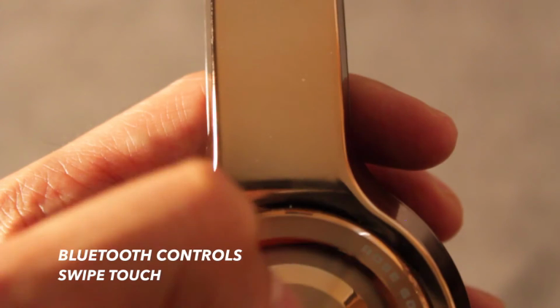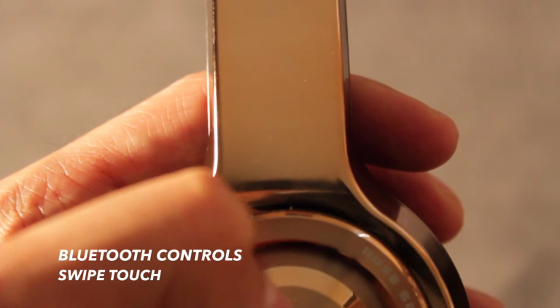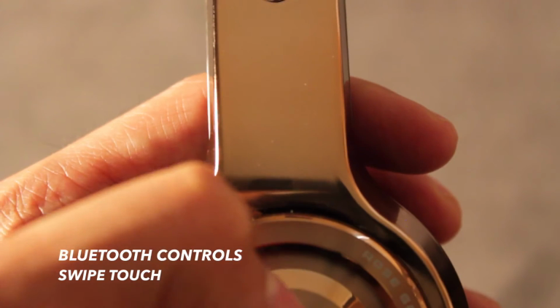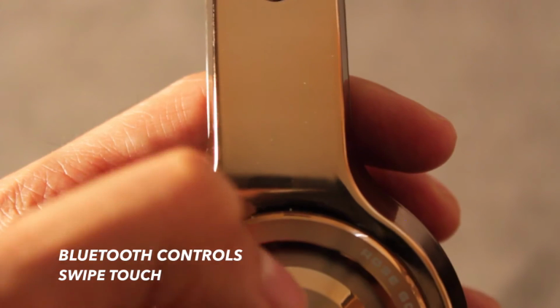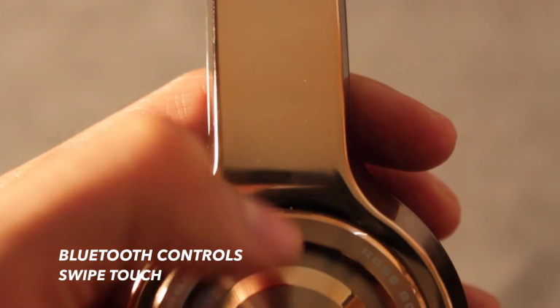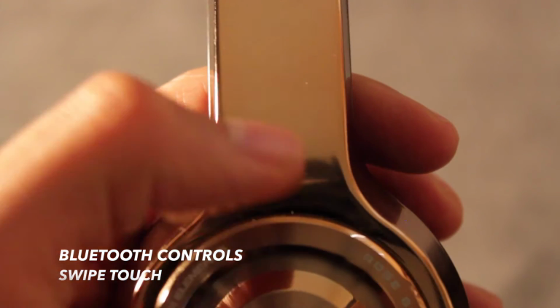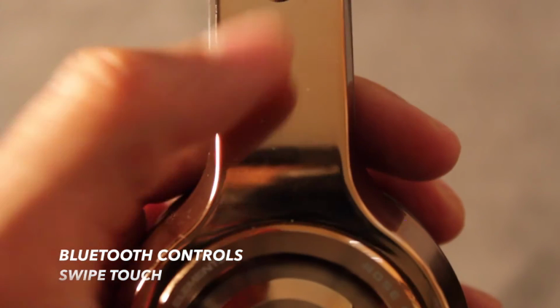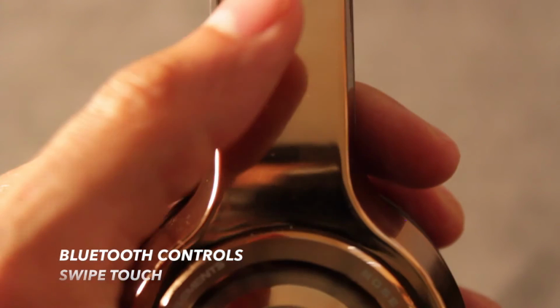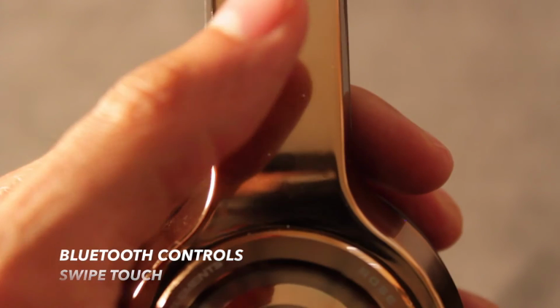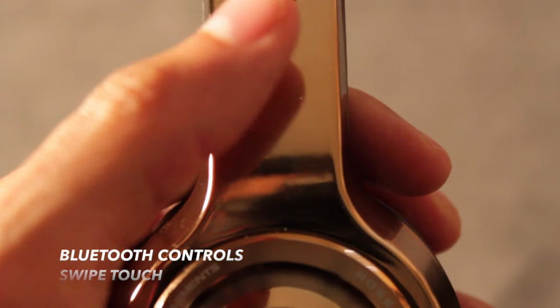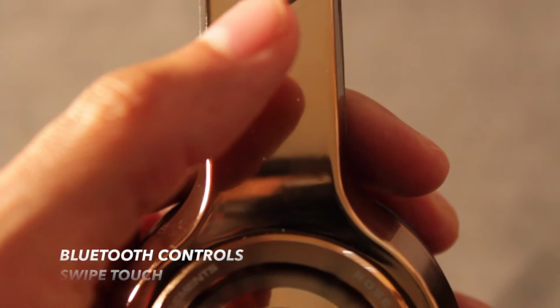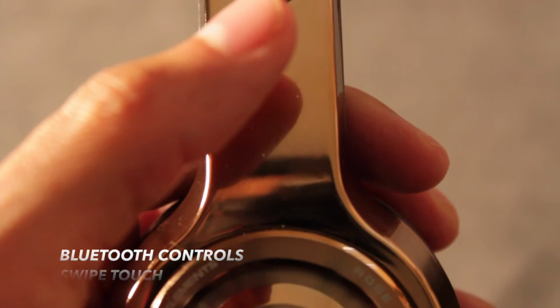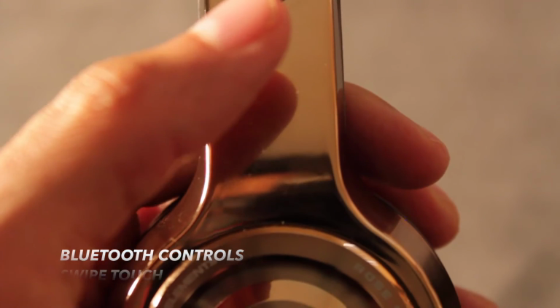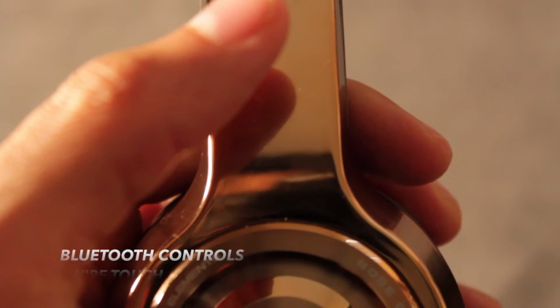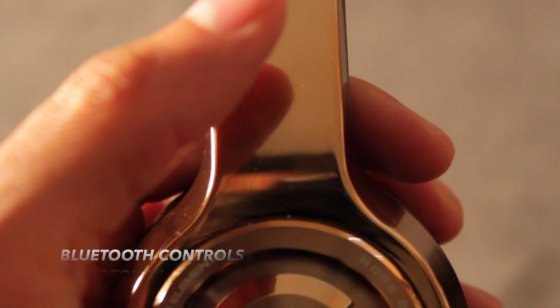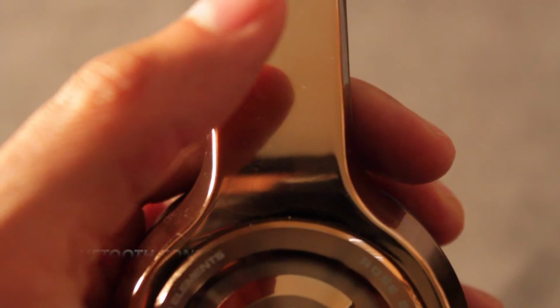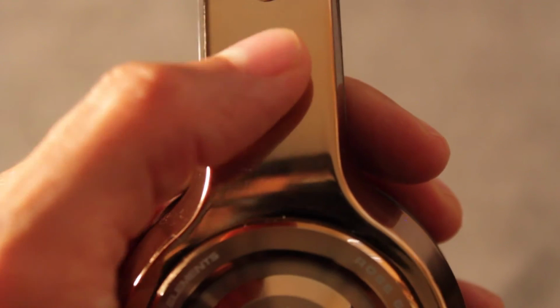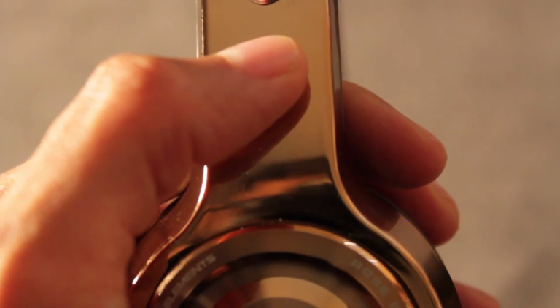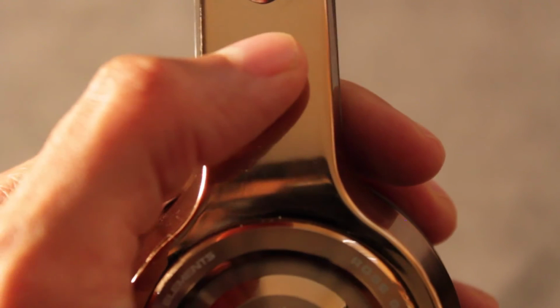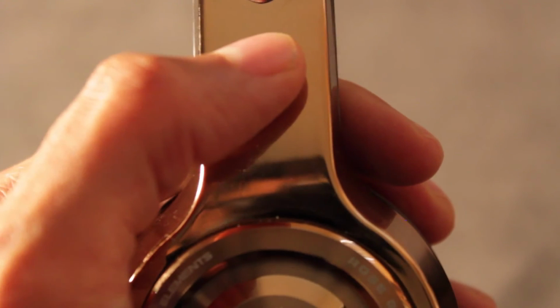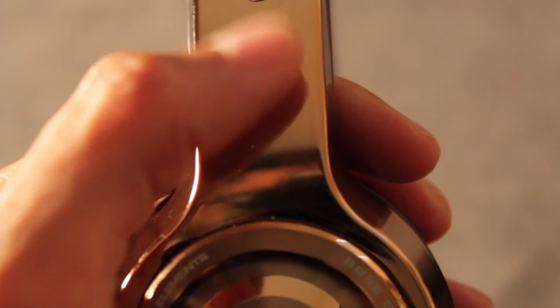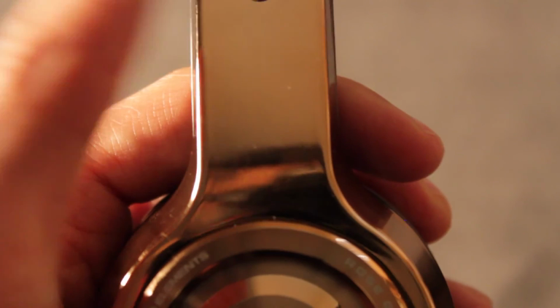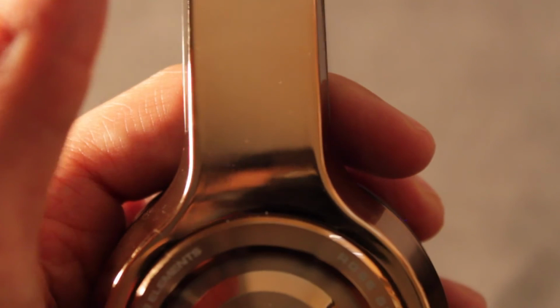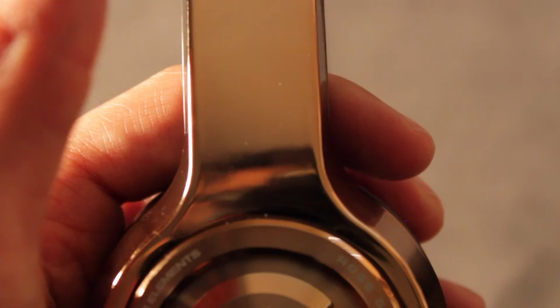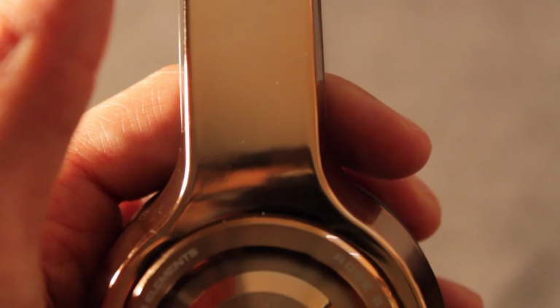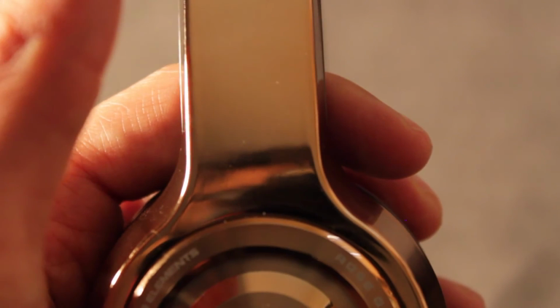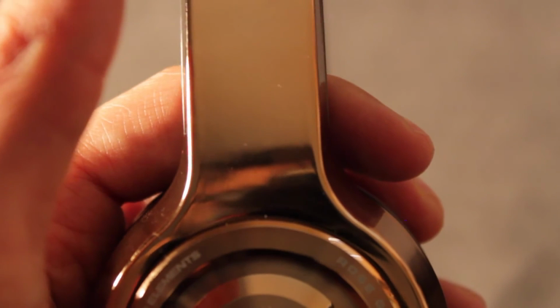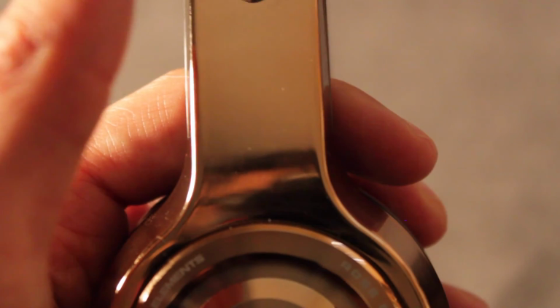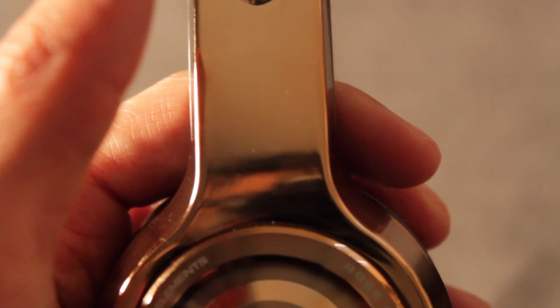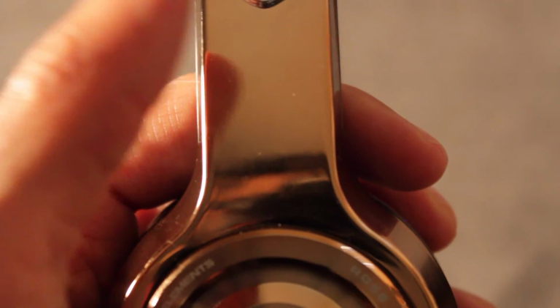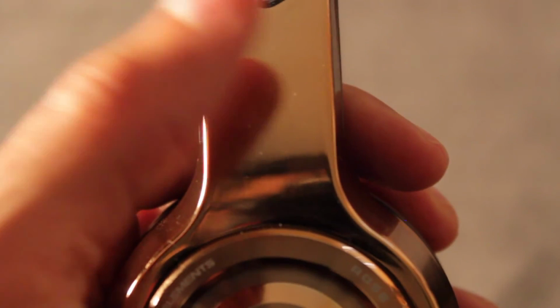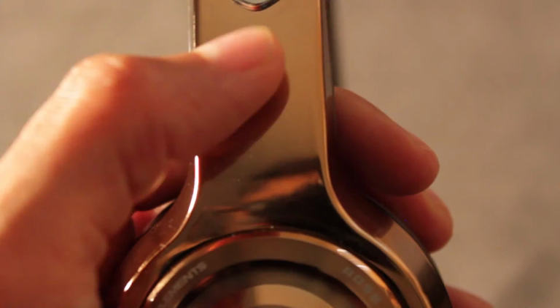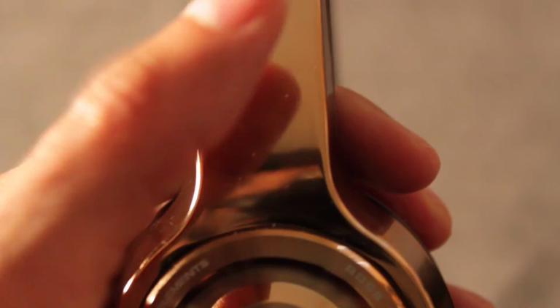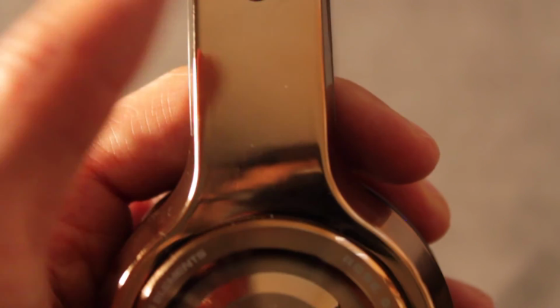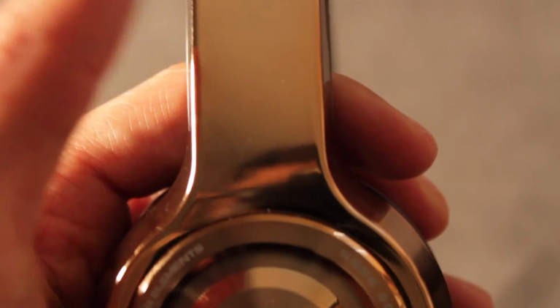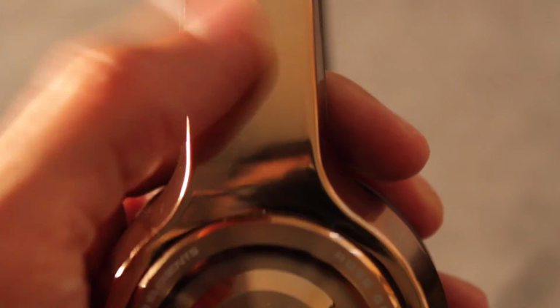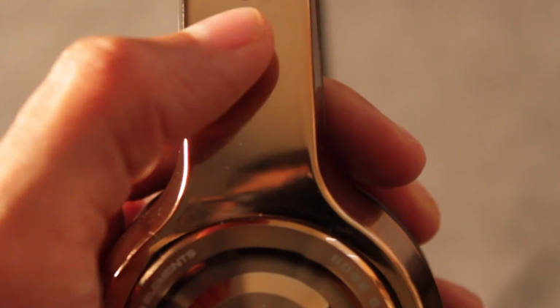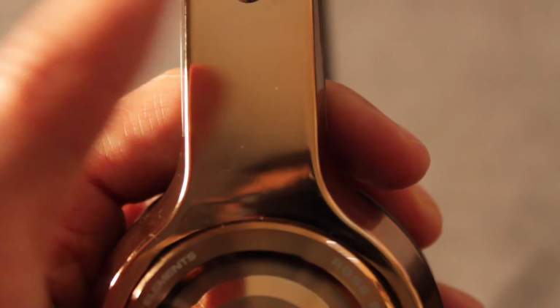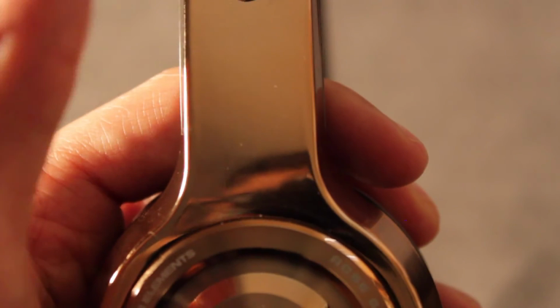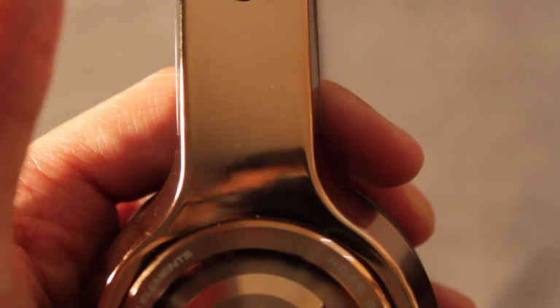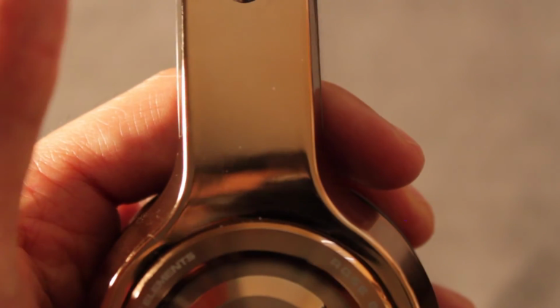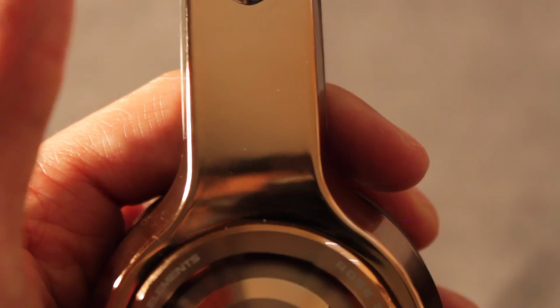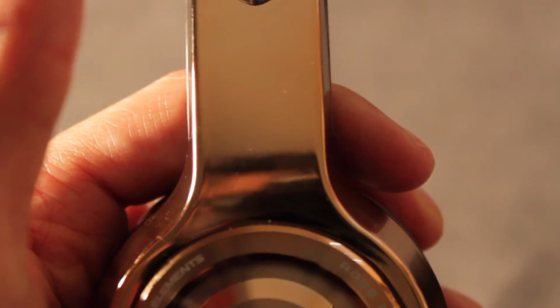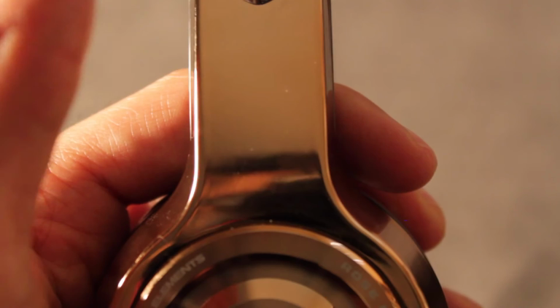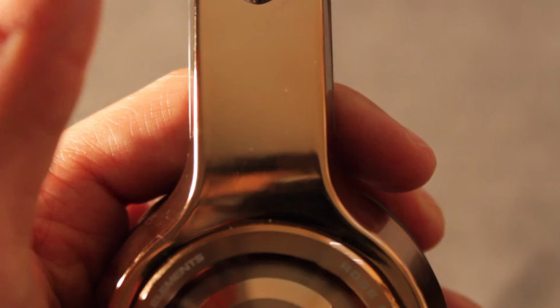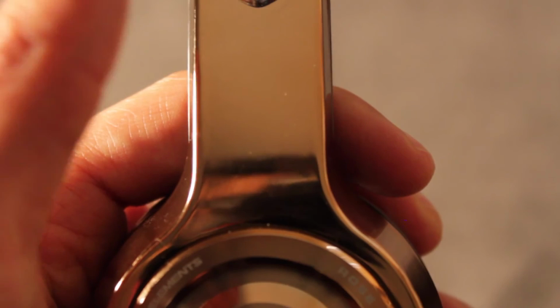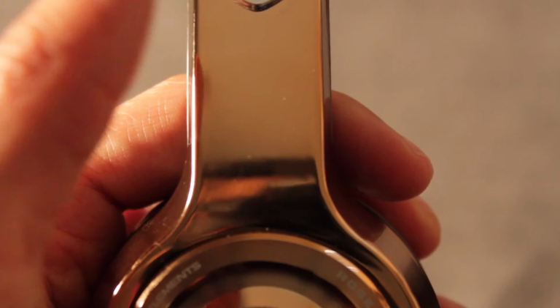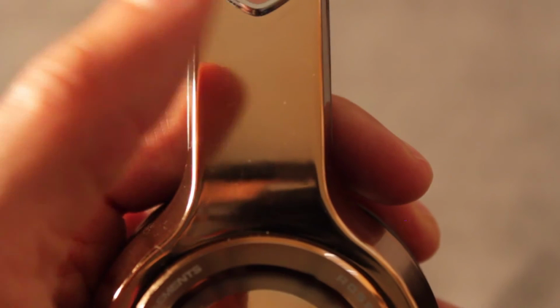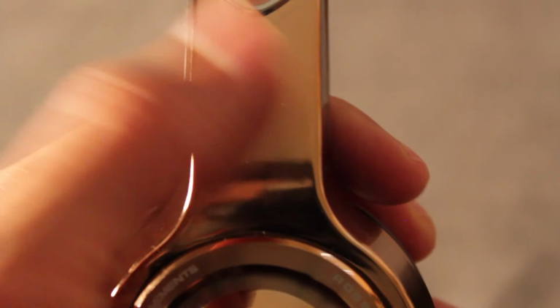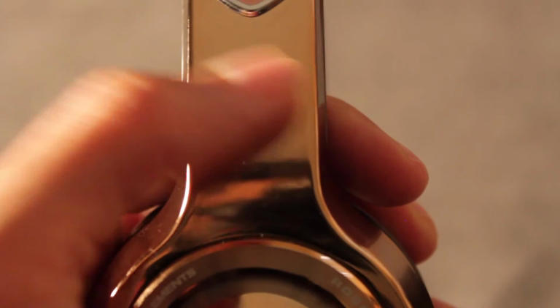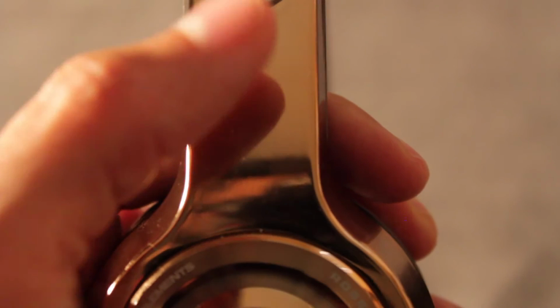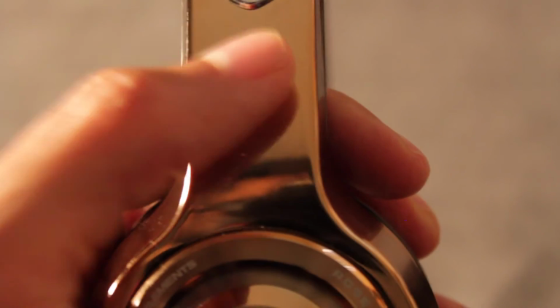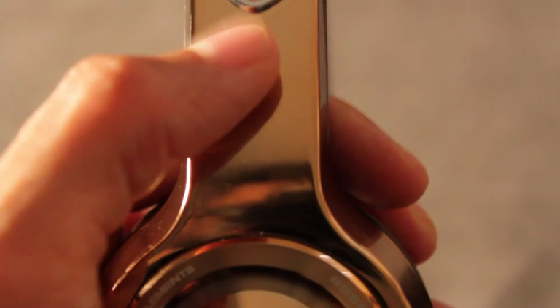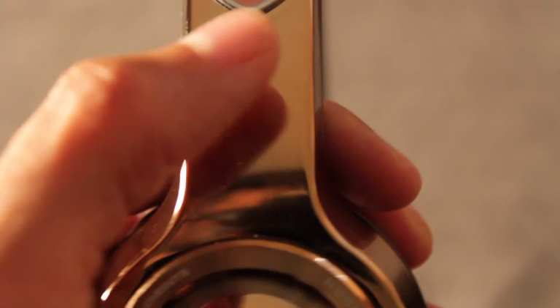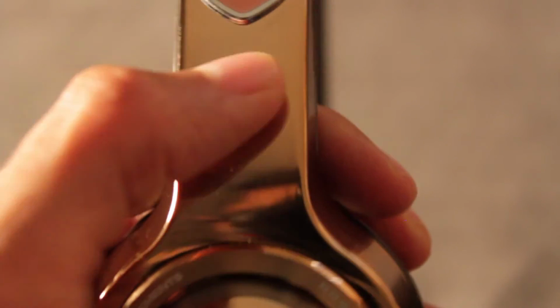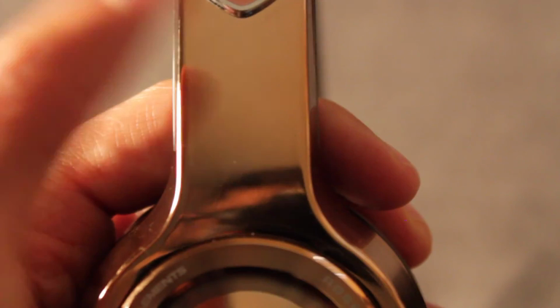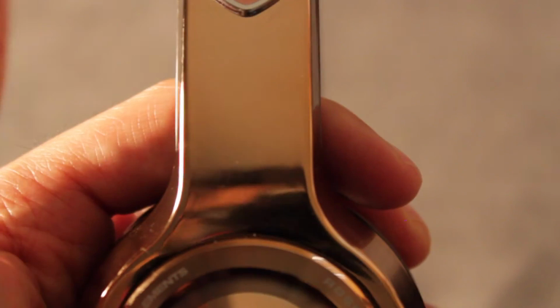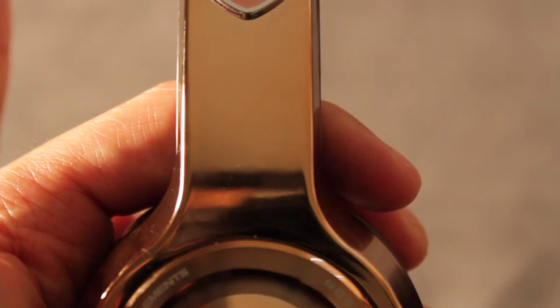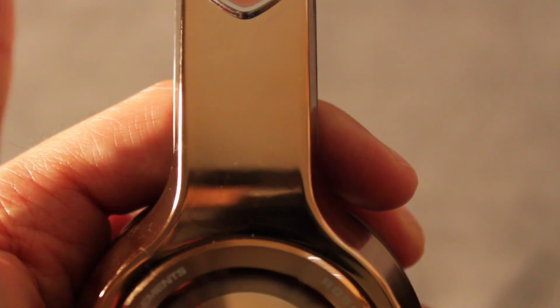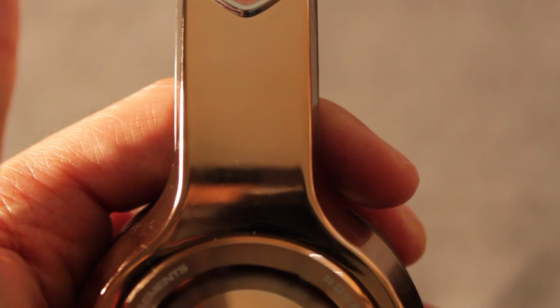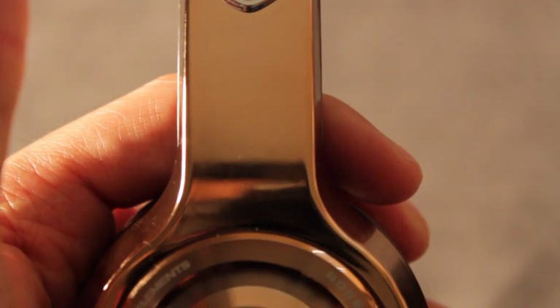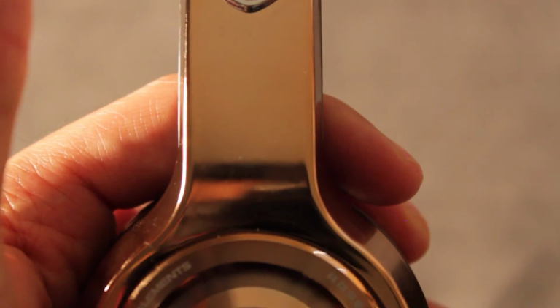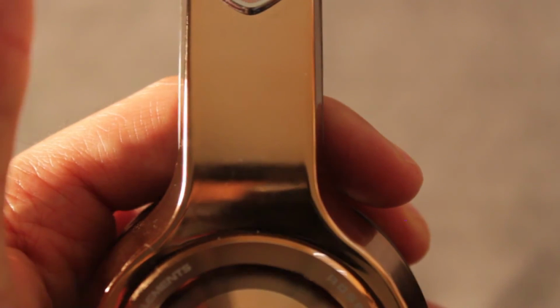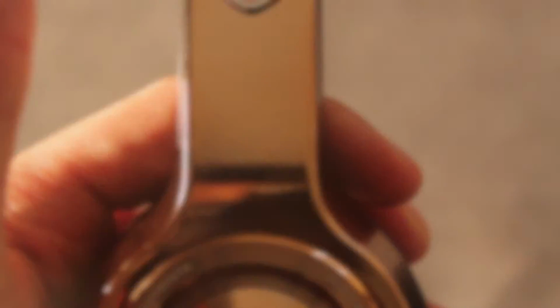If you tap once, it pauses your music. If you tap twice, you can skip forward to the next track. If you tap three times, it skips backwards.